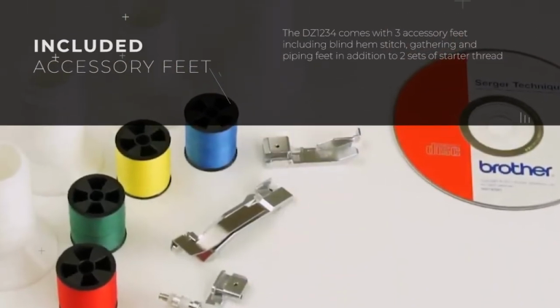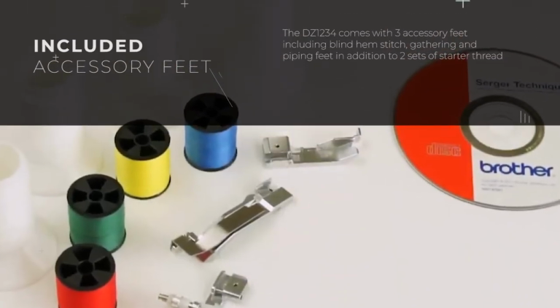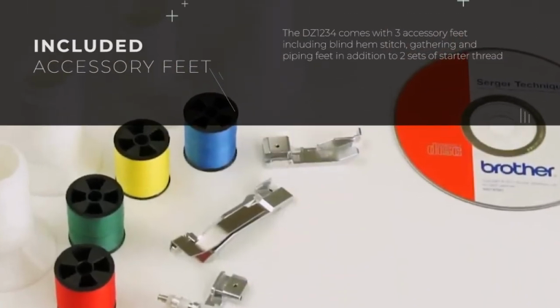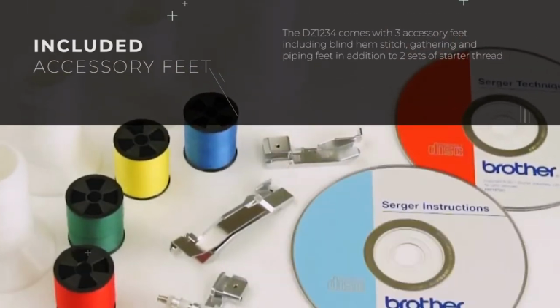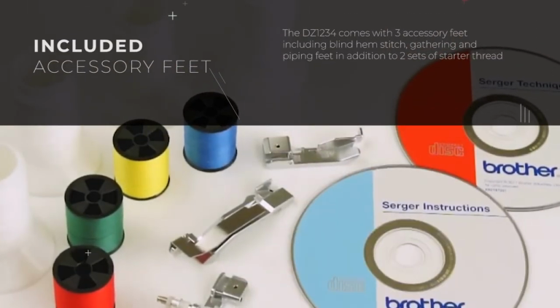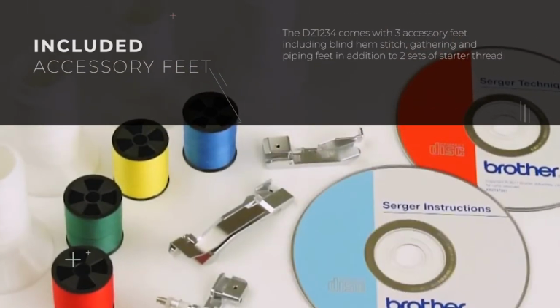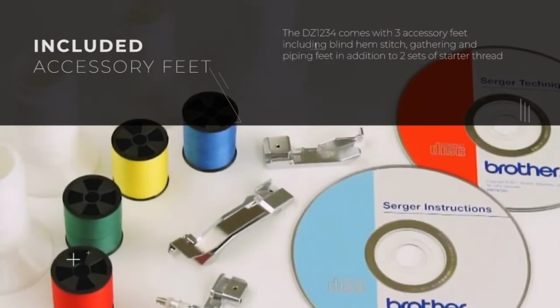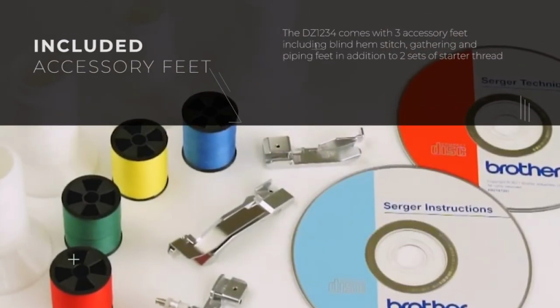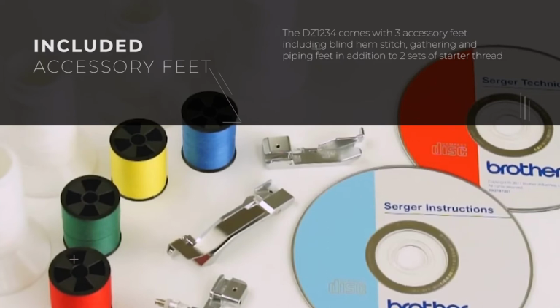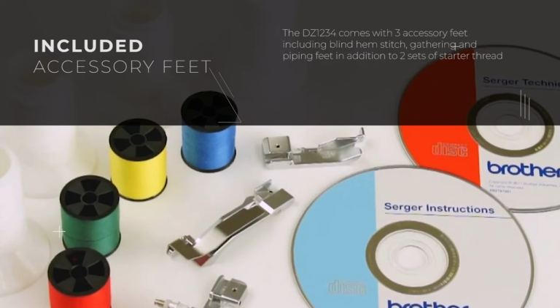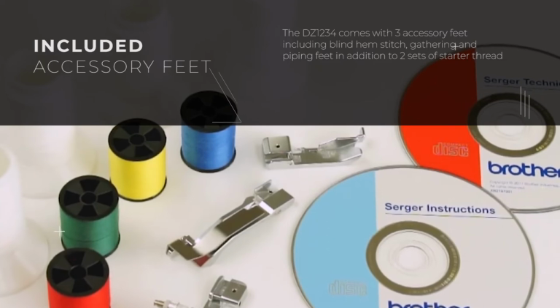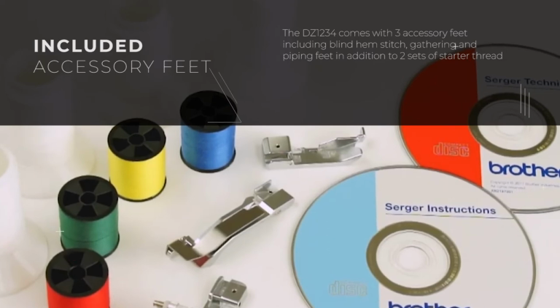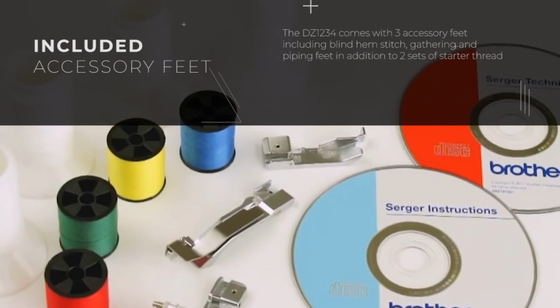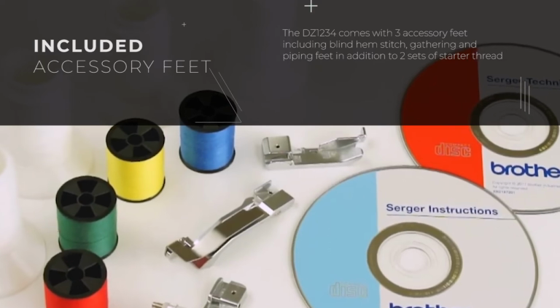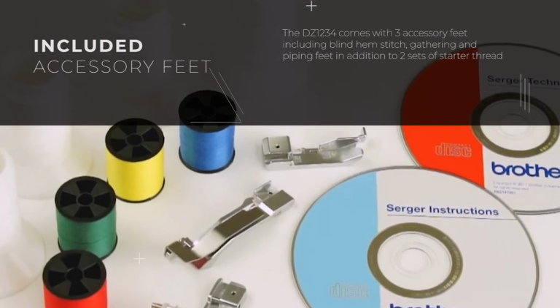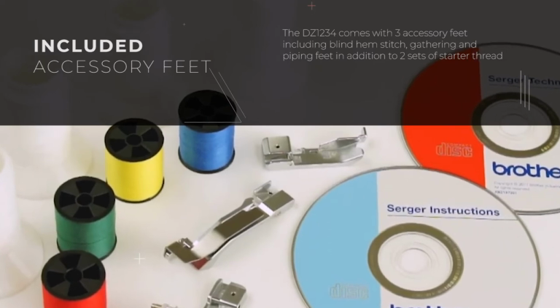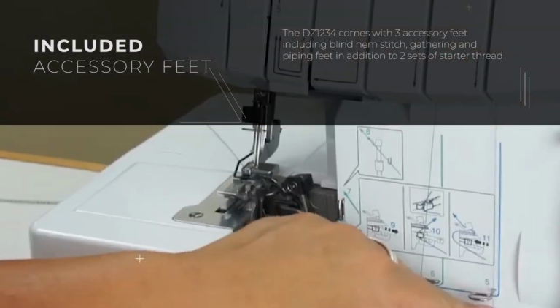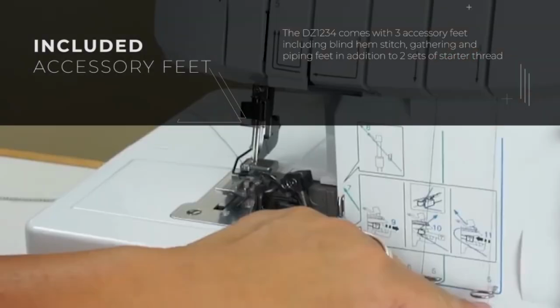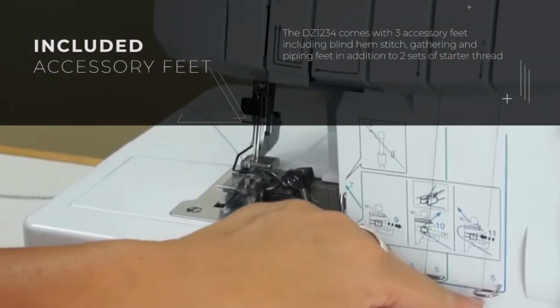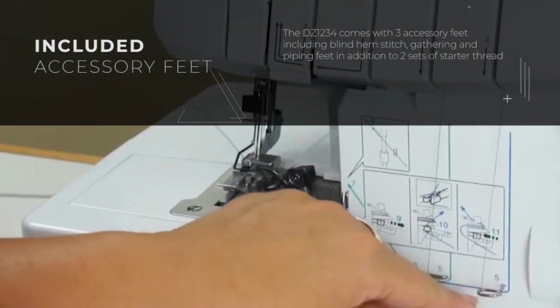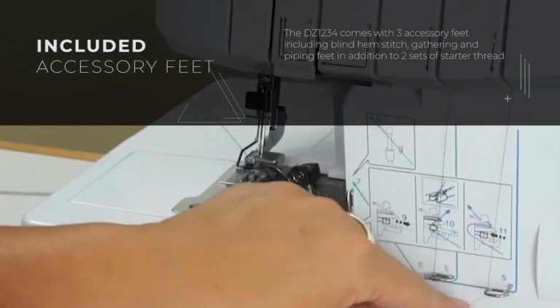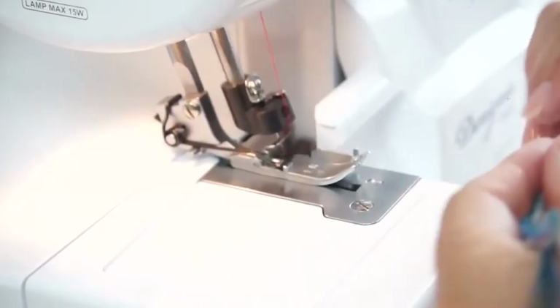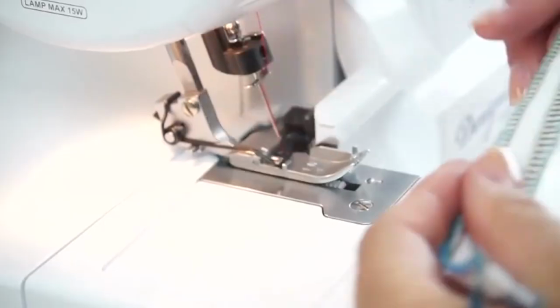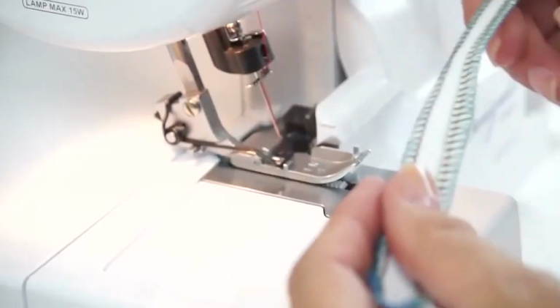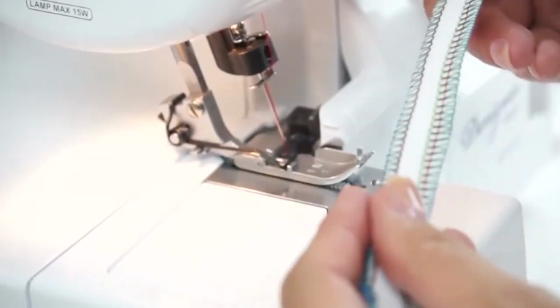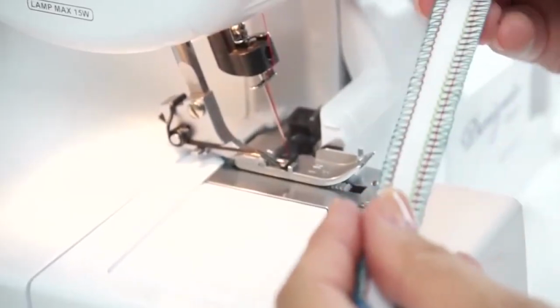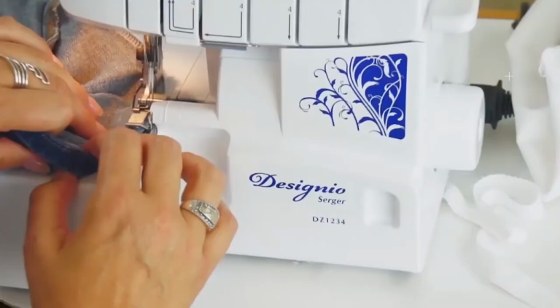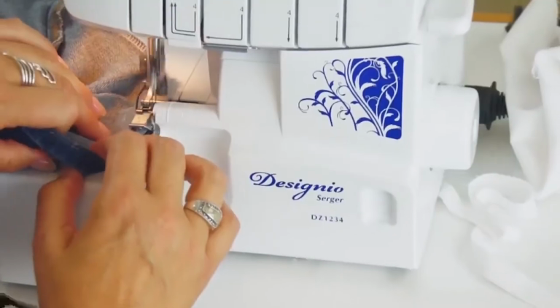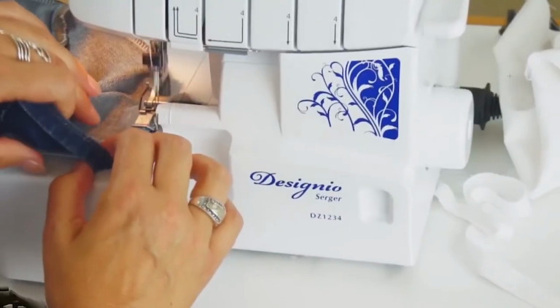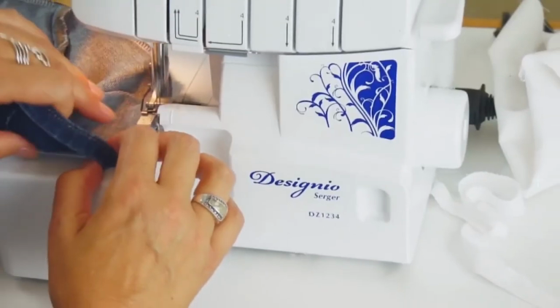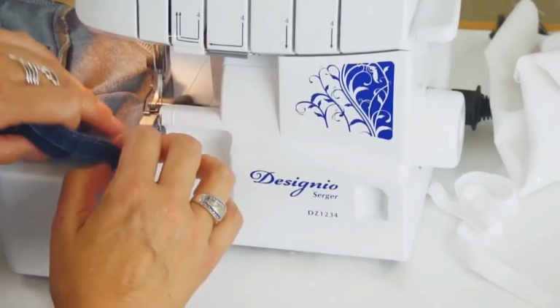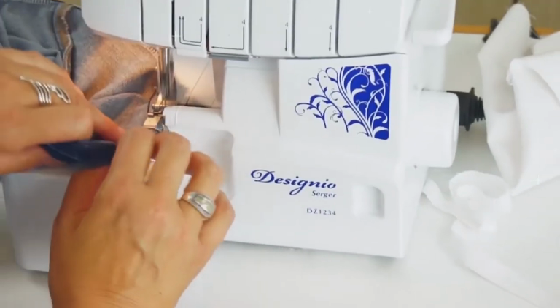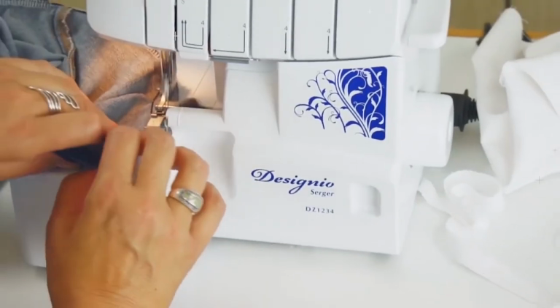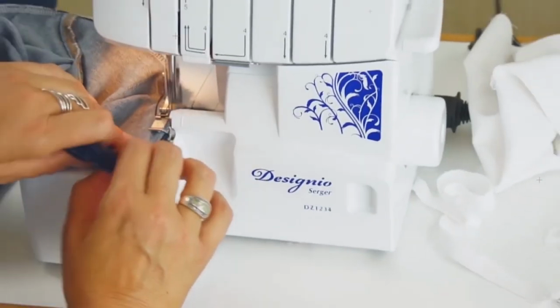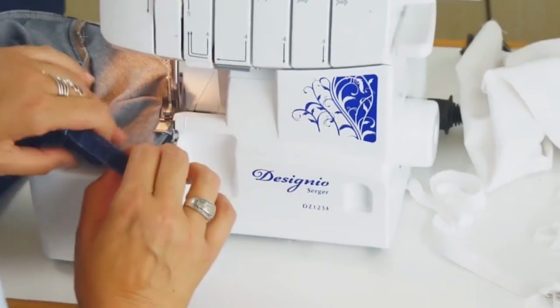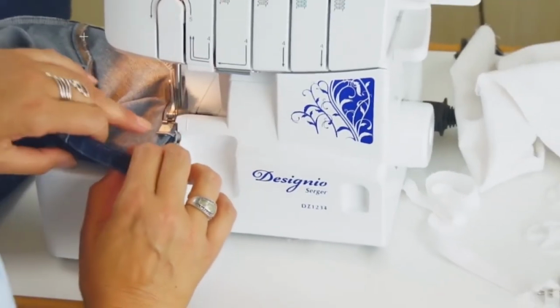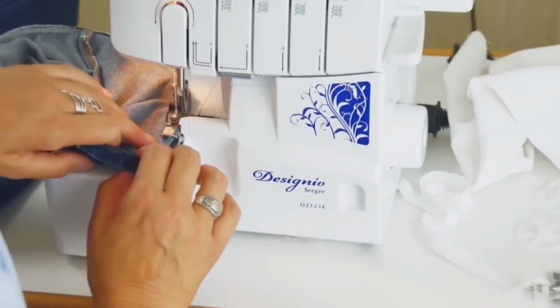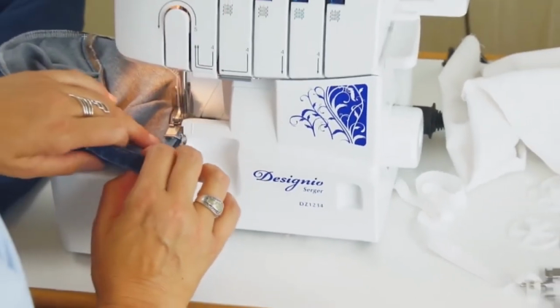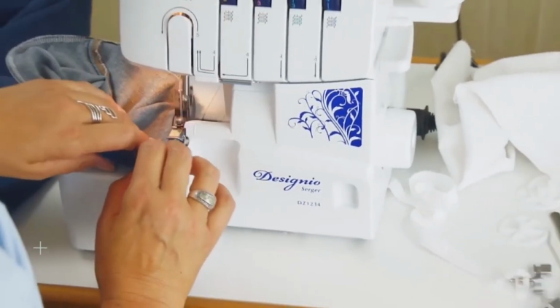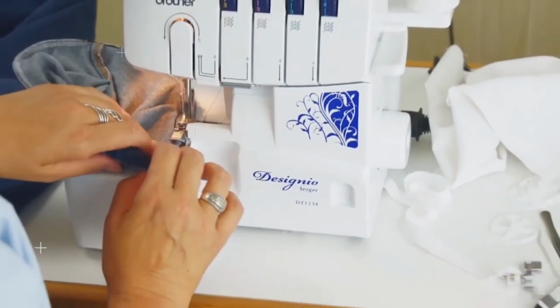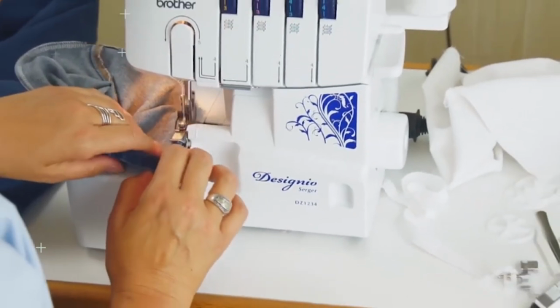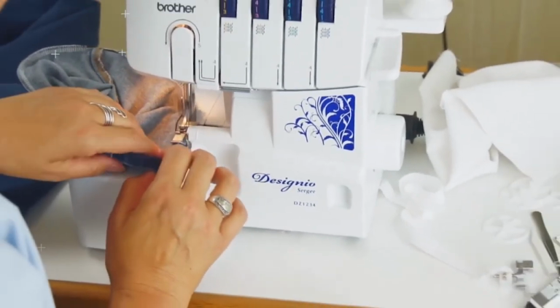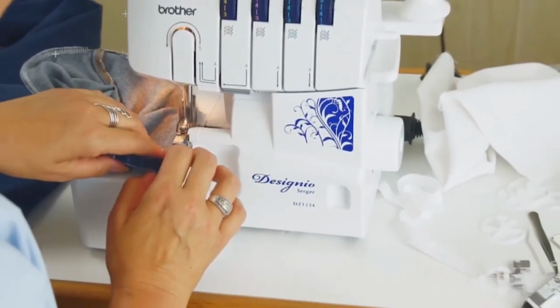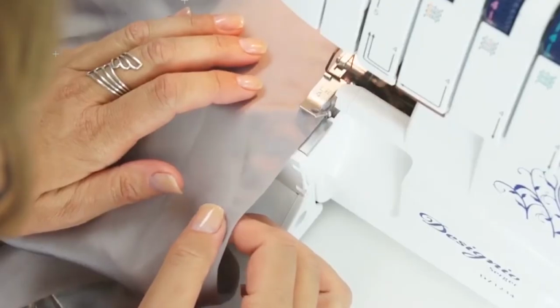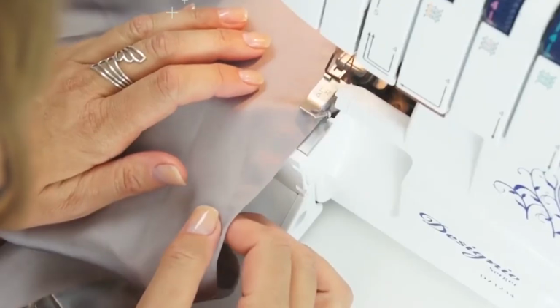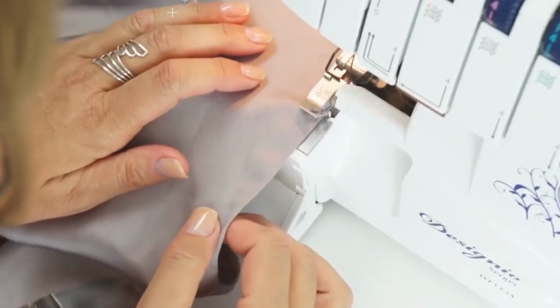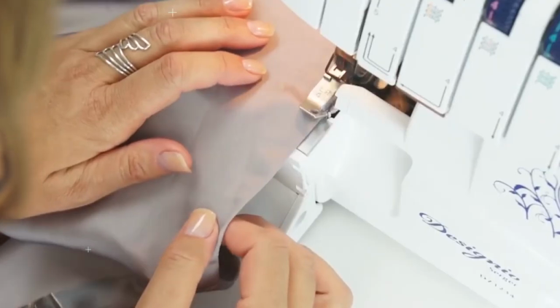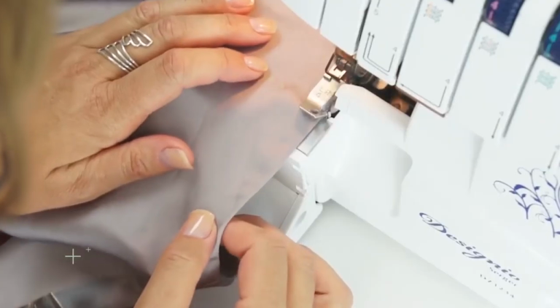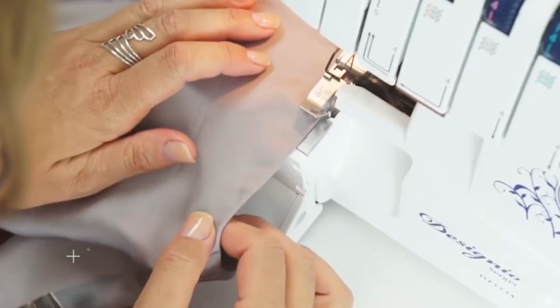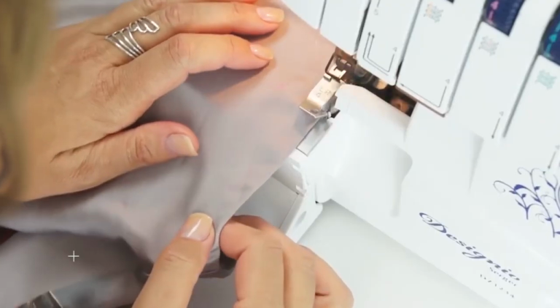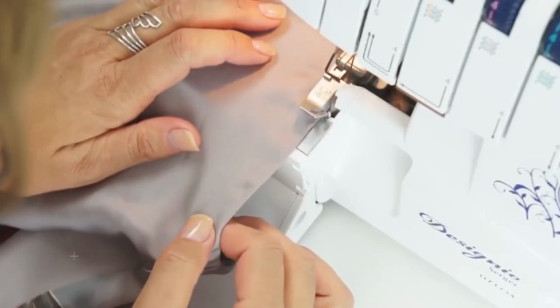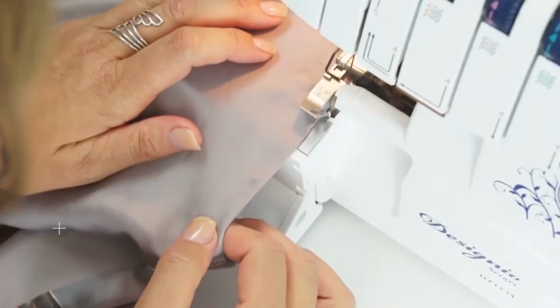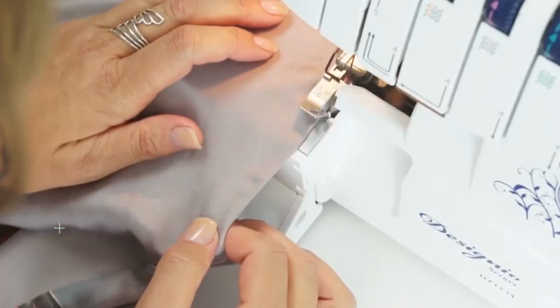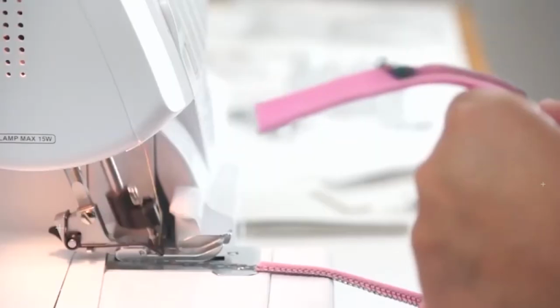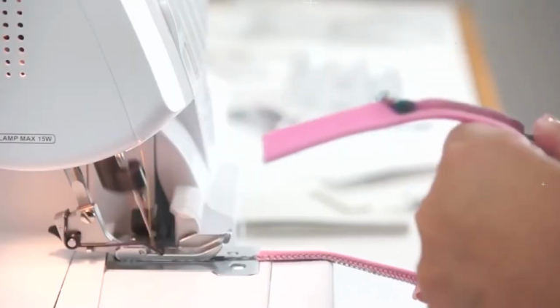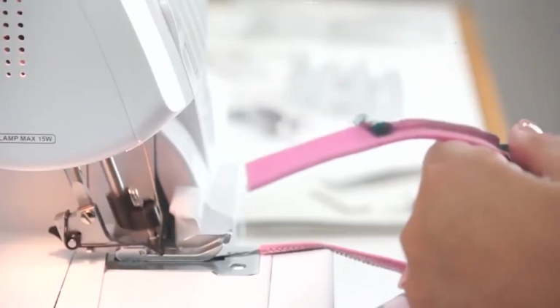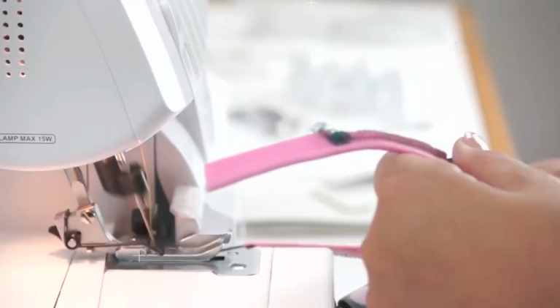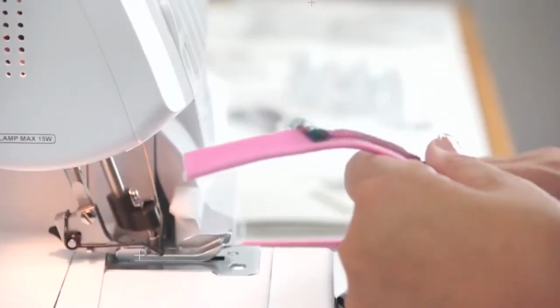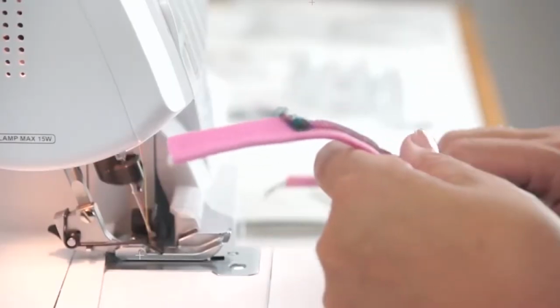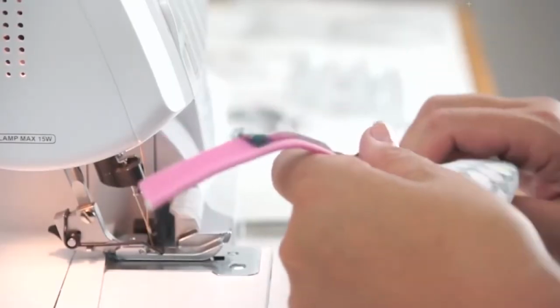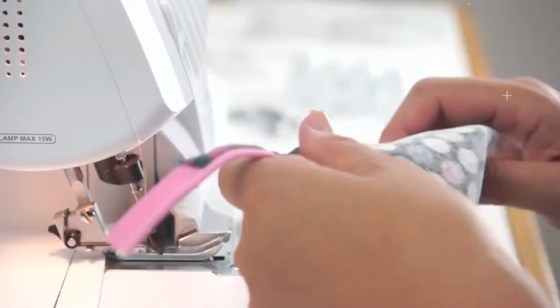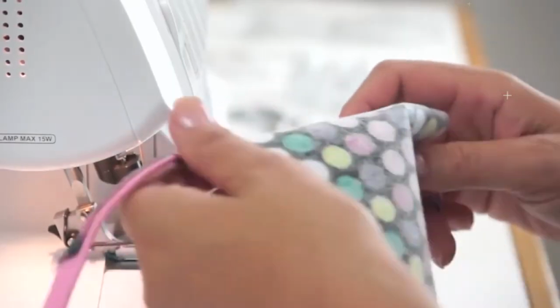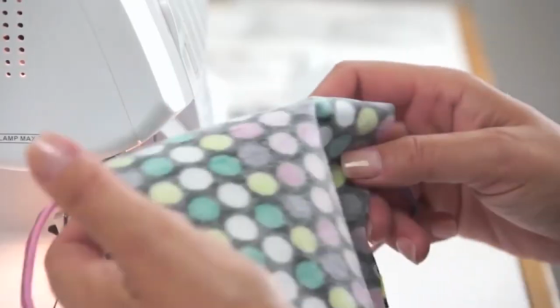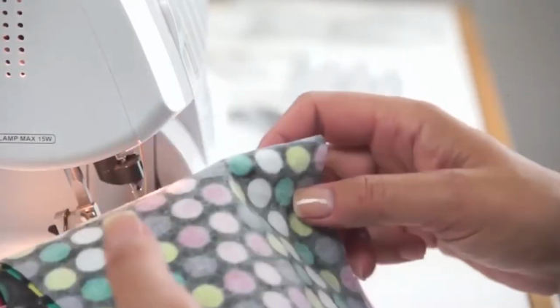Versatile stitch options allow you to choose from 4-thread overlock, 3-thread overlock, narrow hem, rolled hem, and ribbon lock stitches.